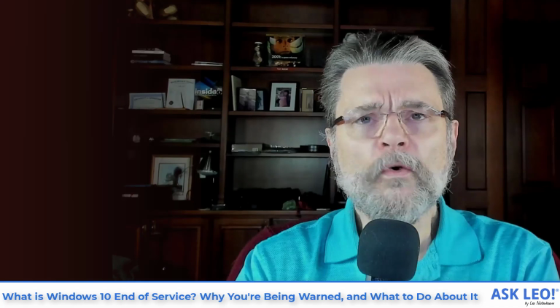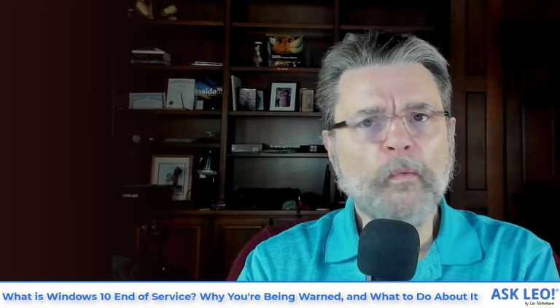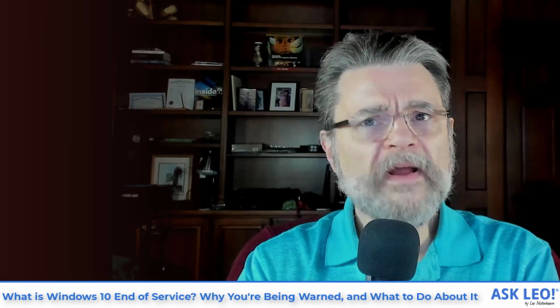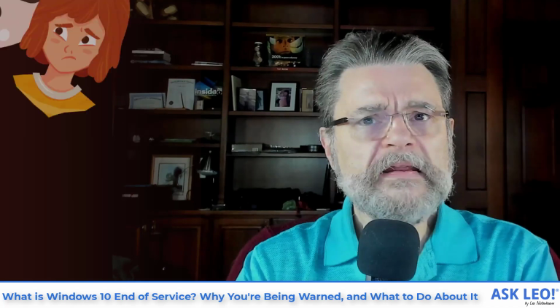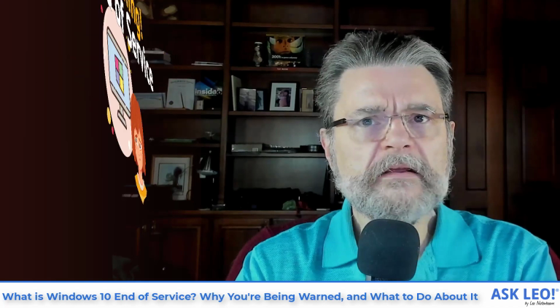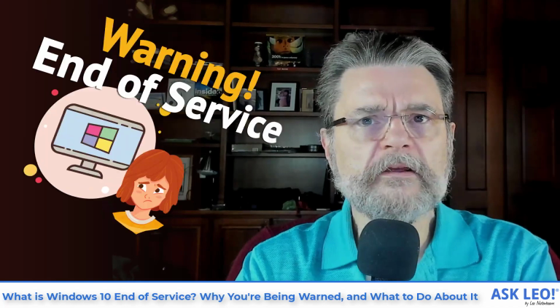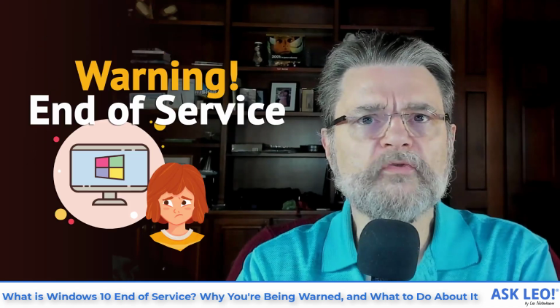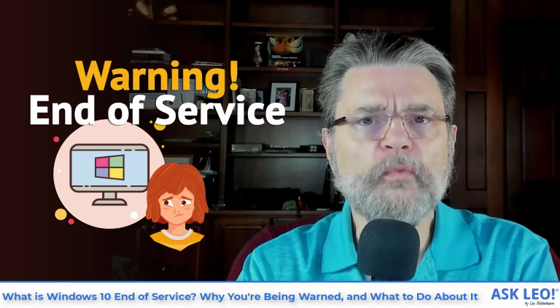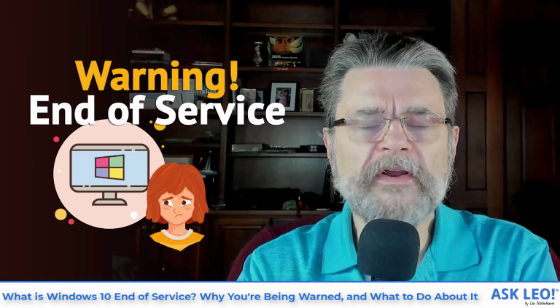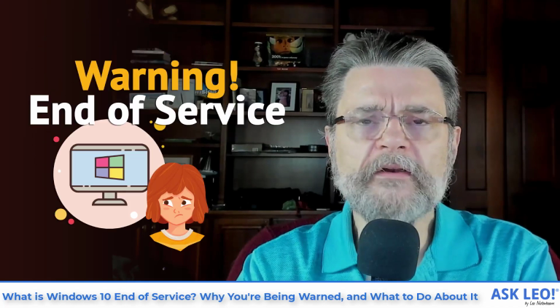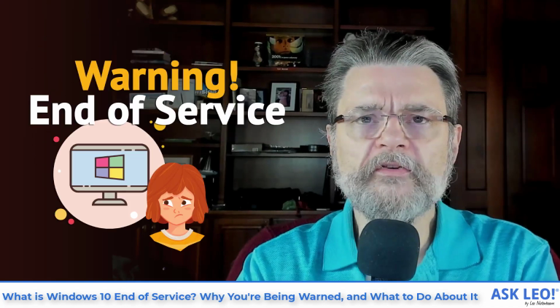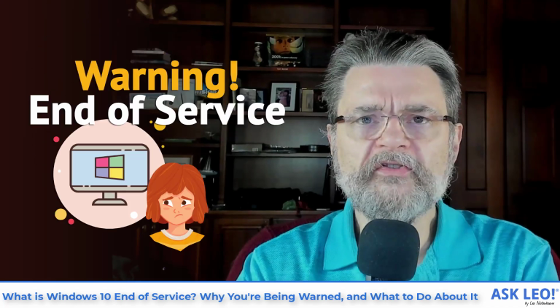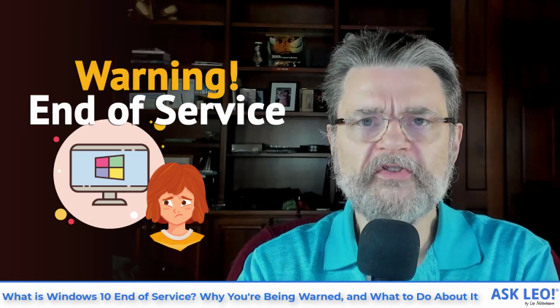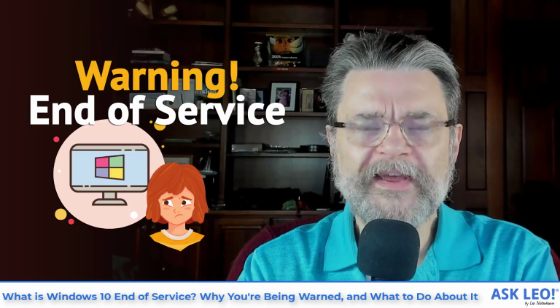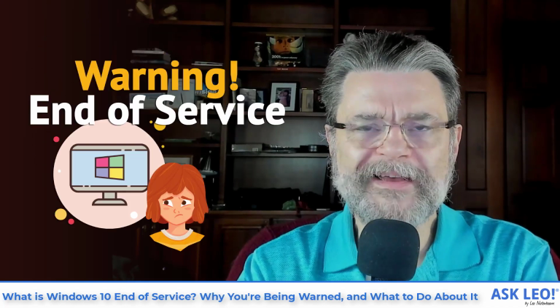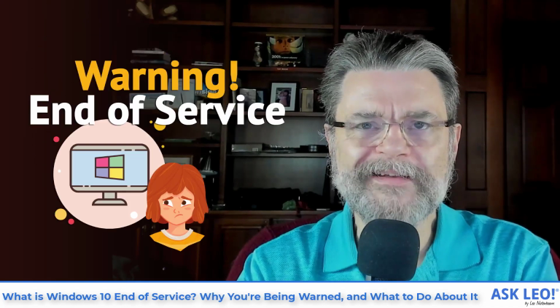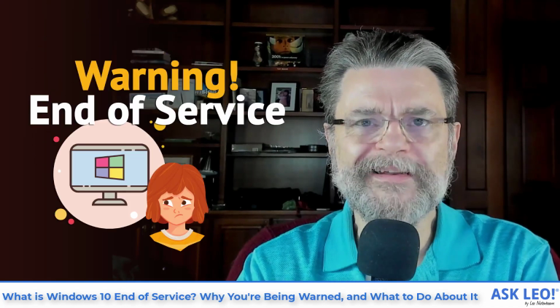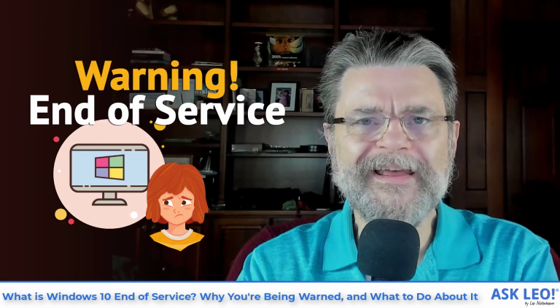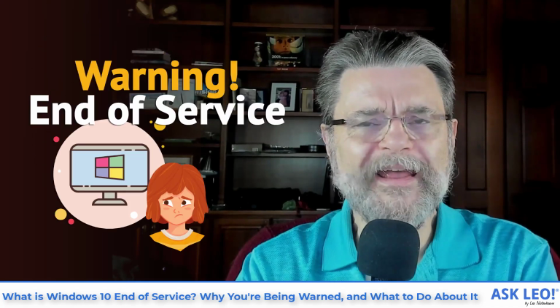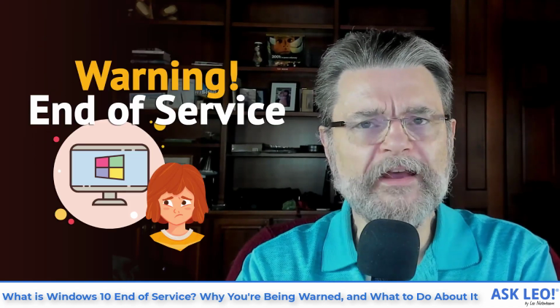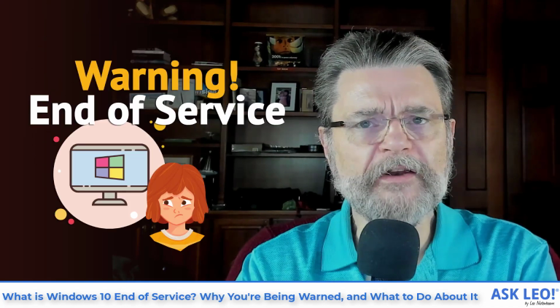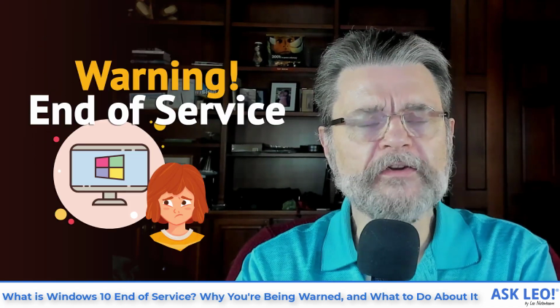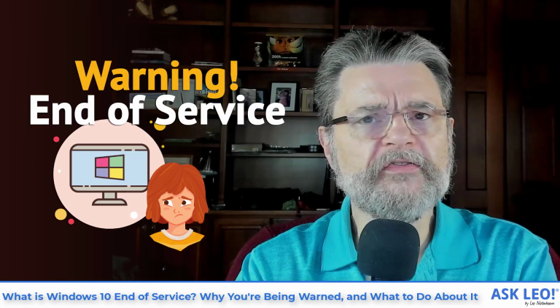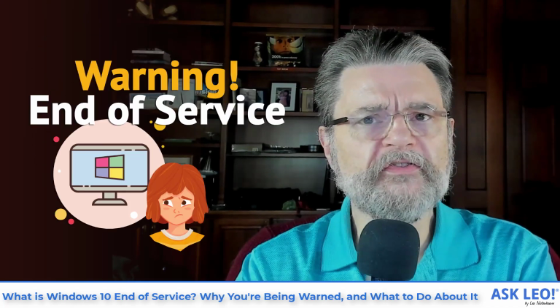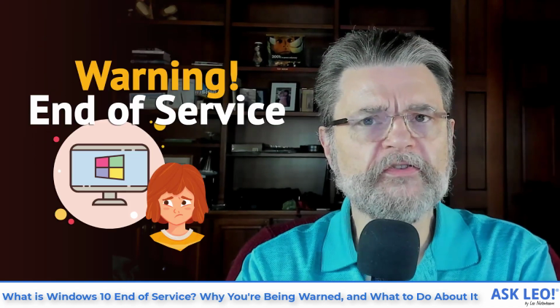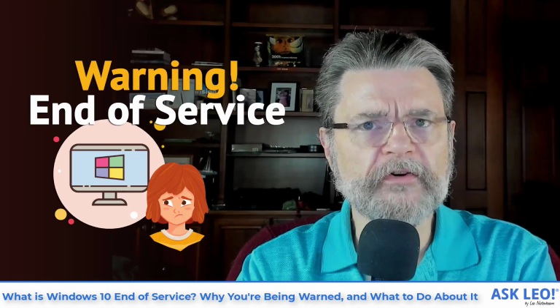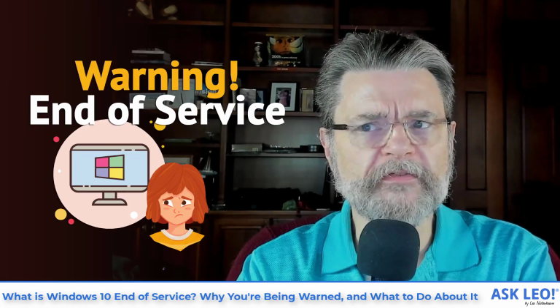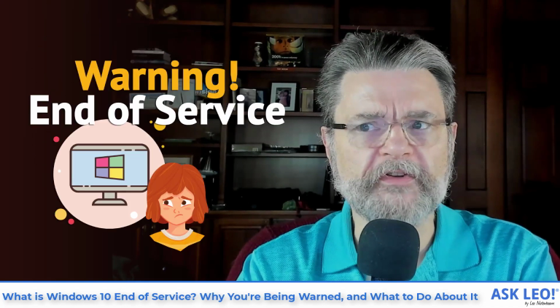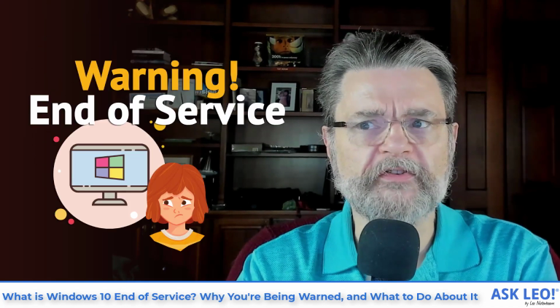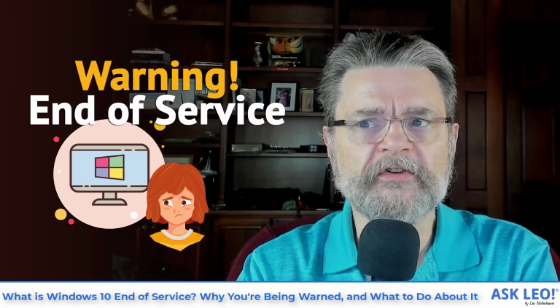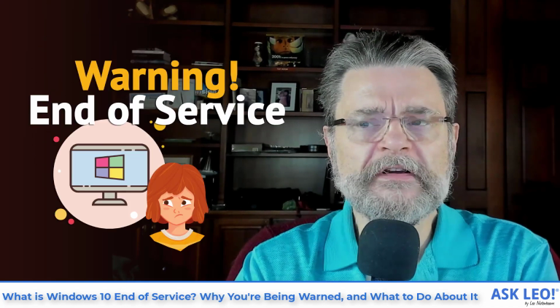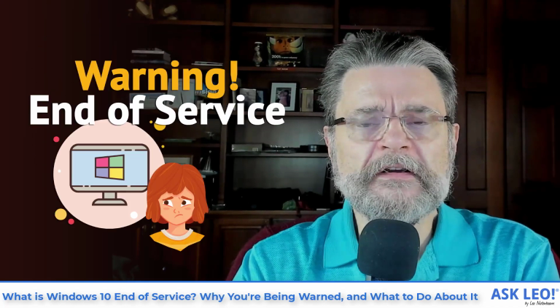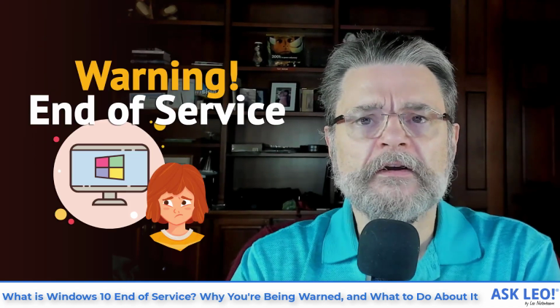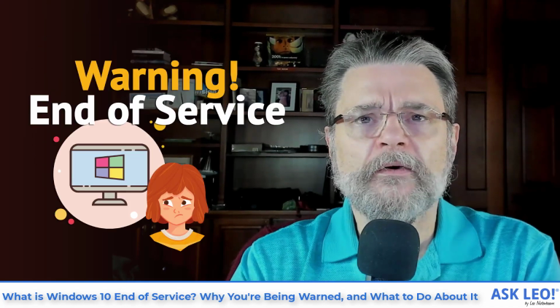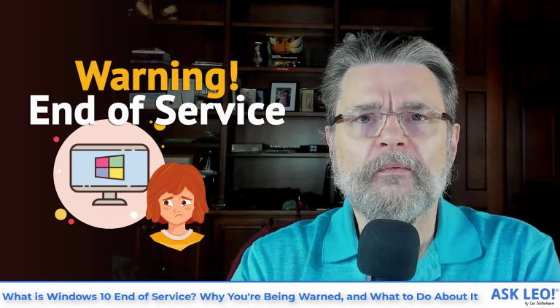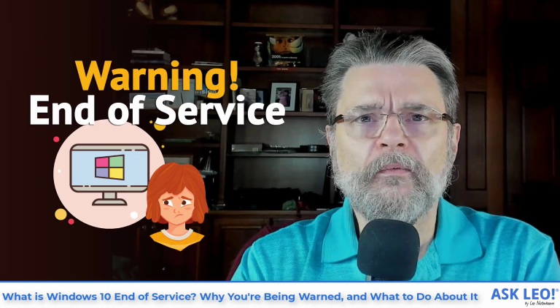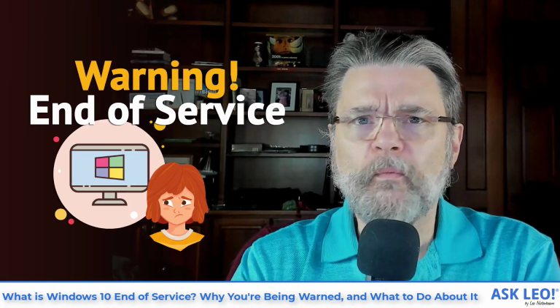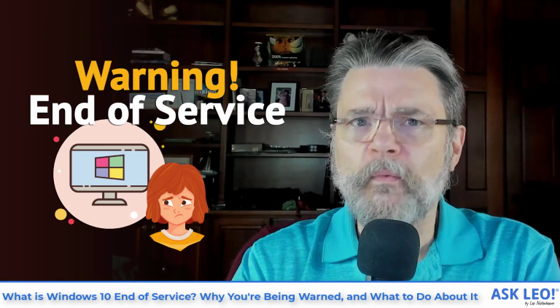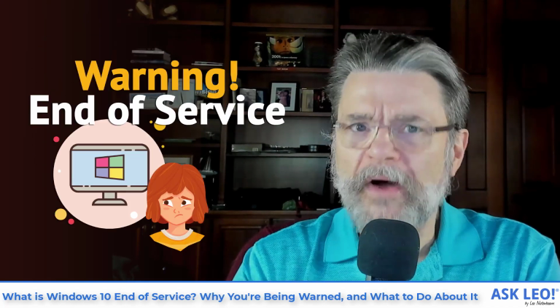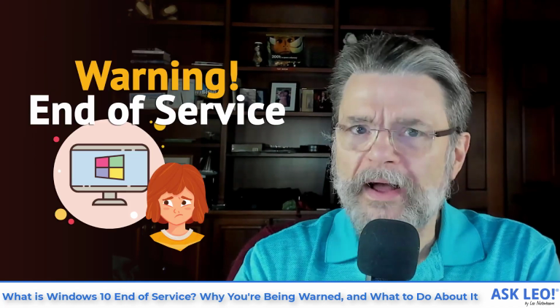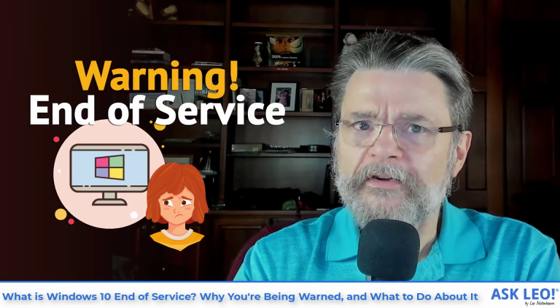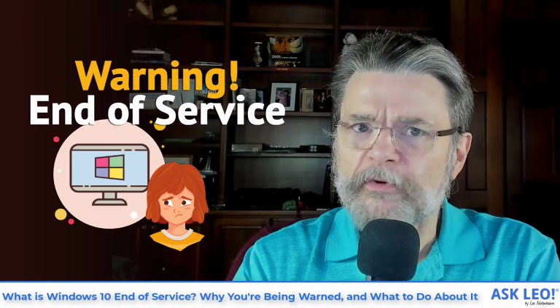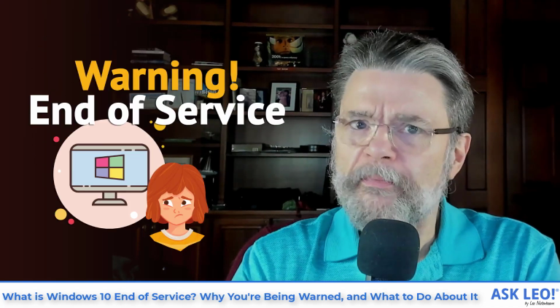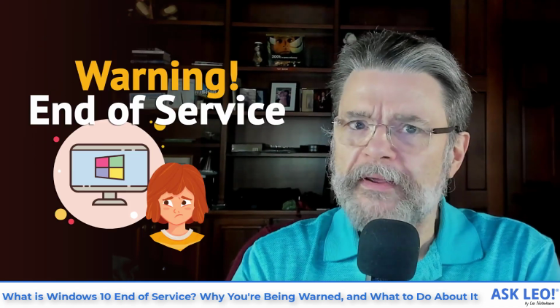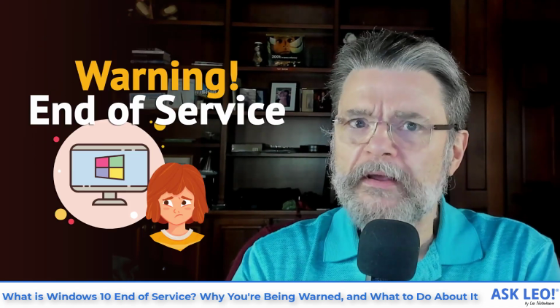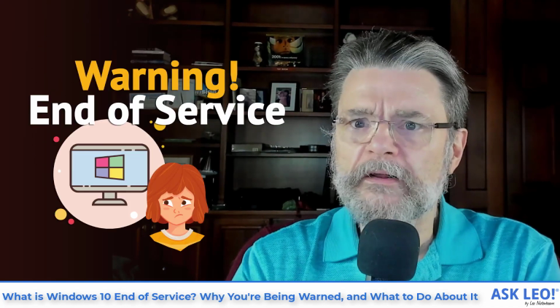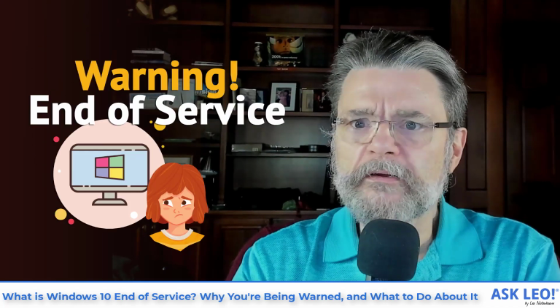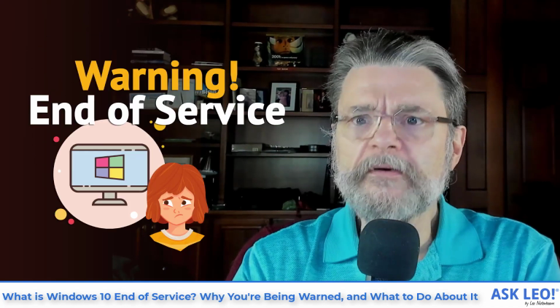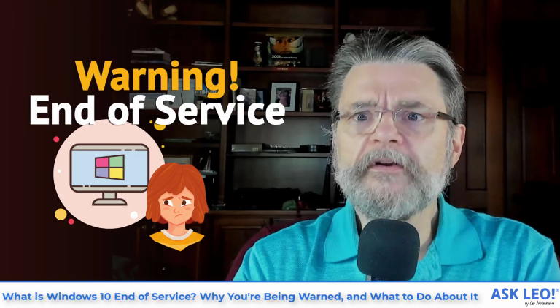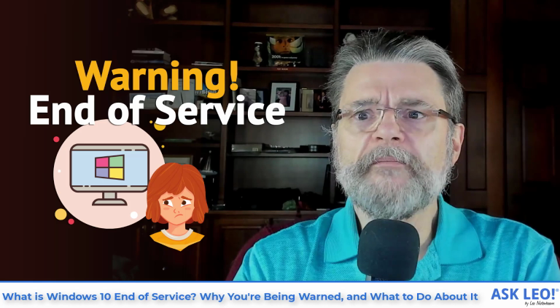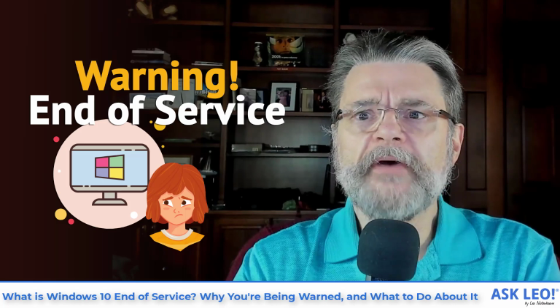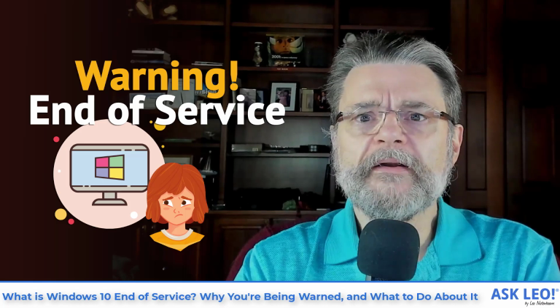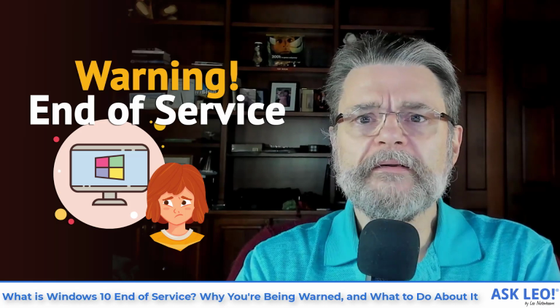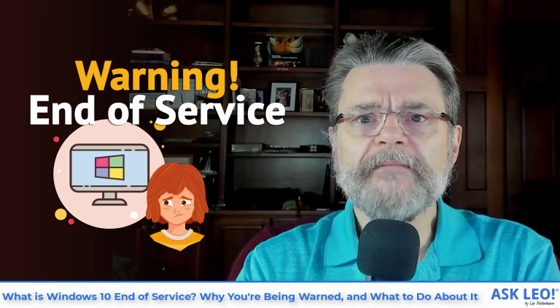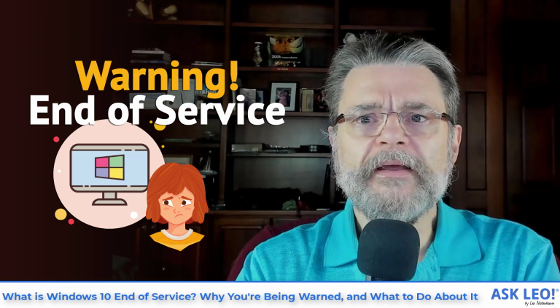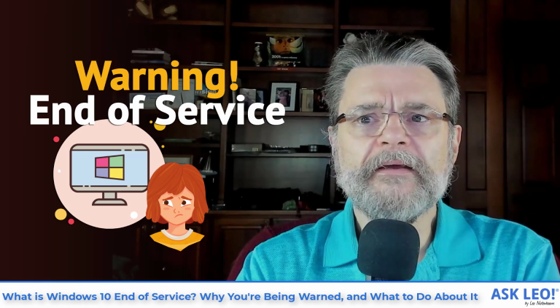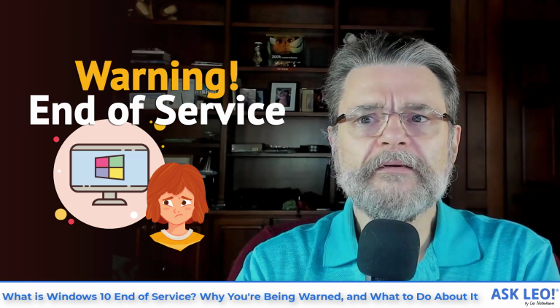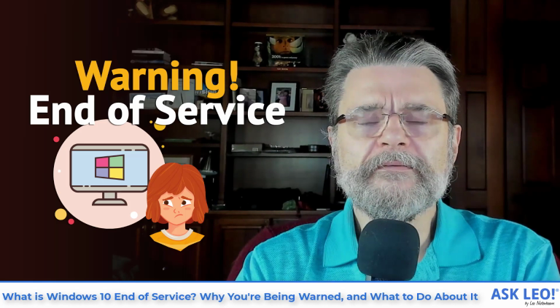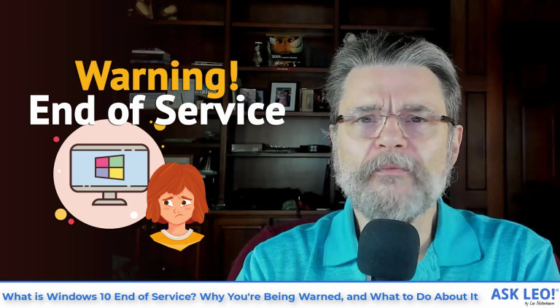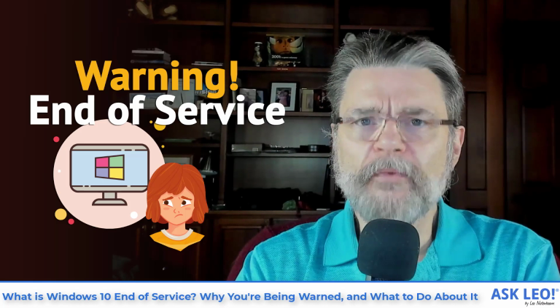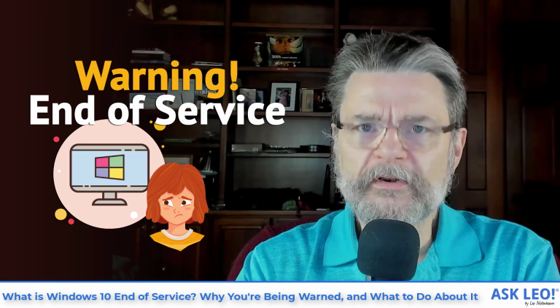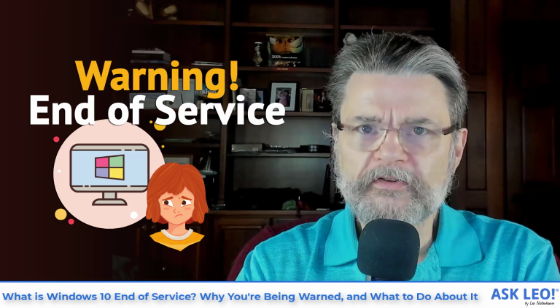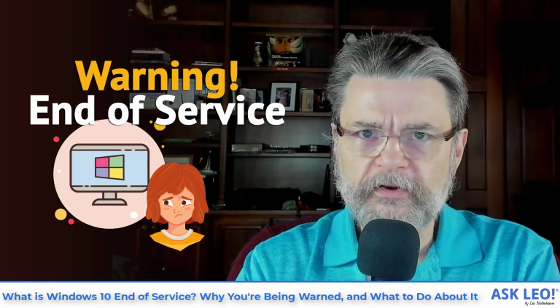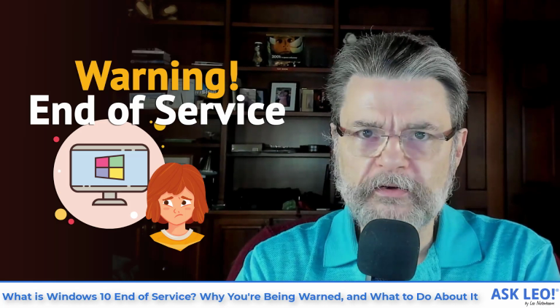What is Windows 10 end of service? Why you're being alerted about it and what to do?